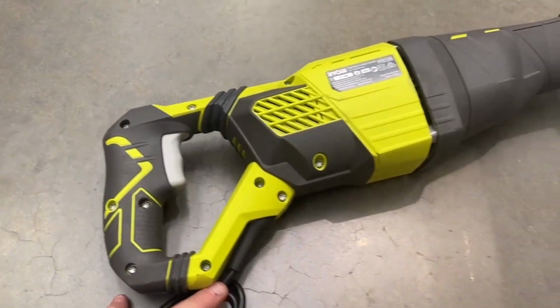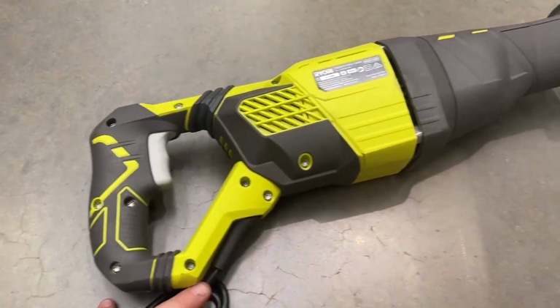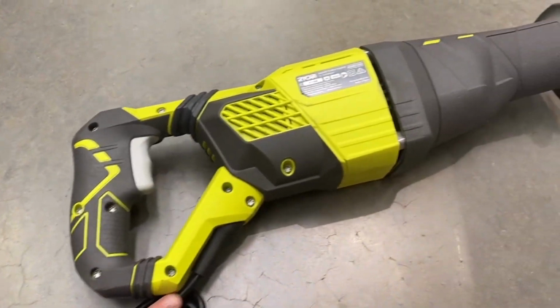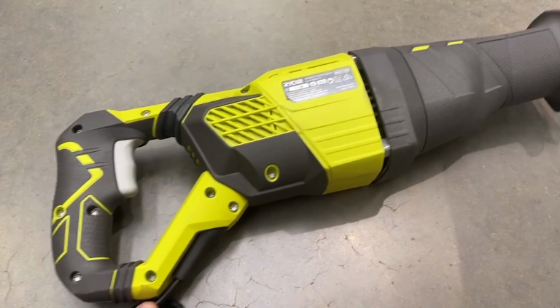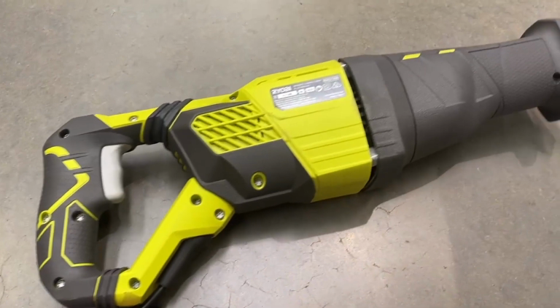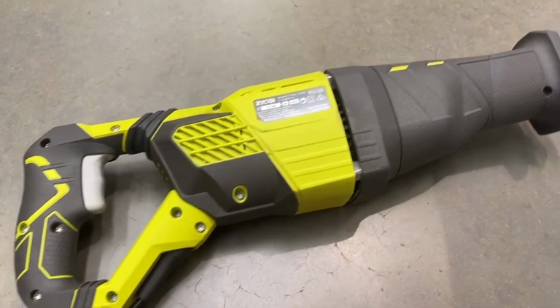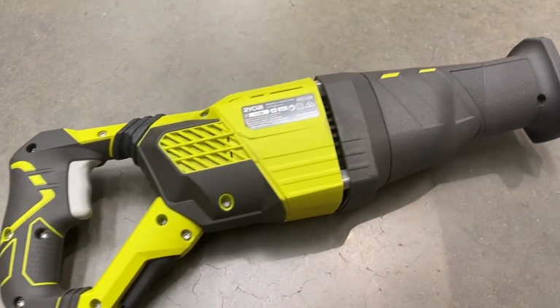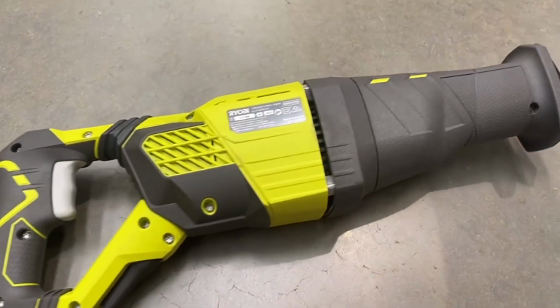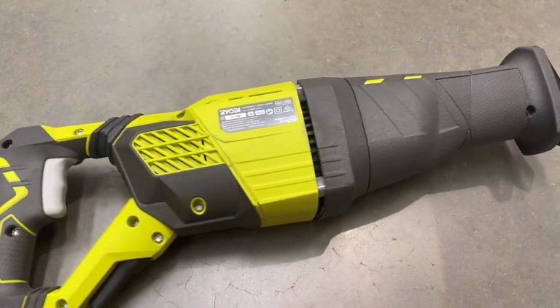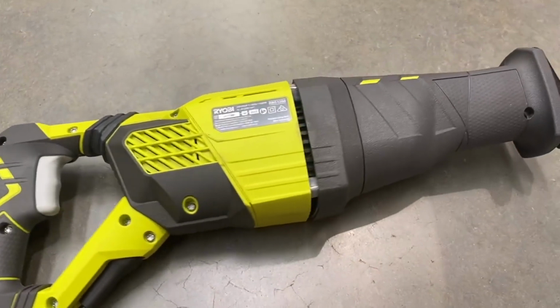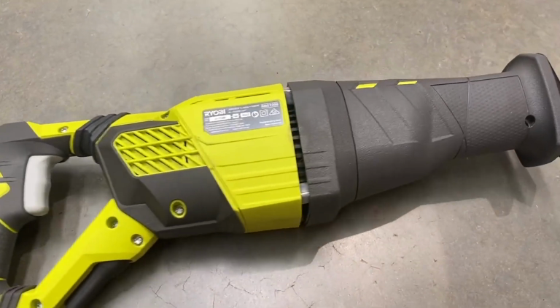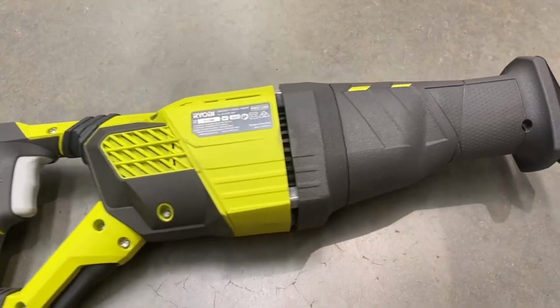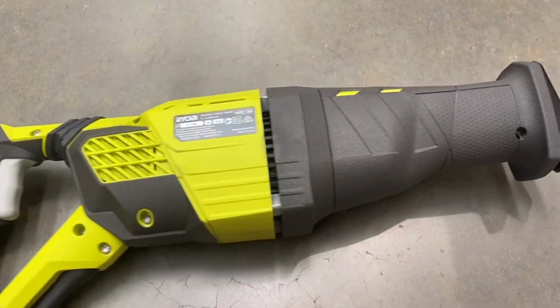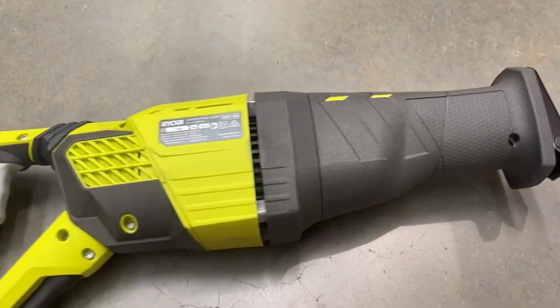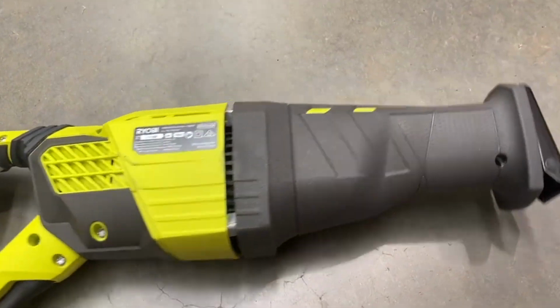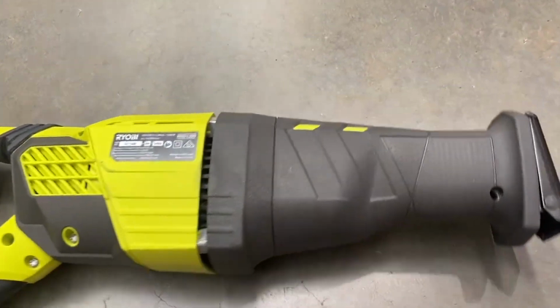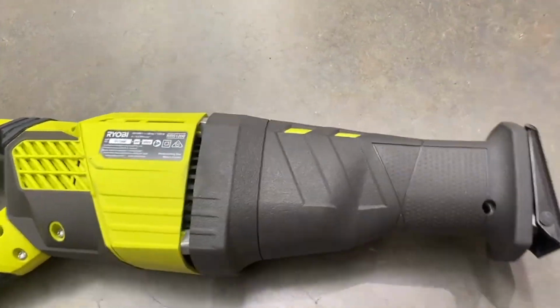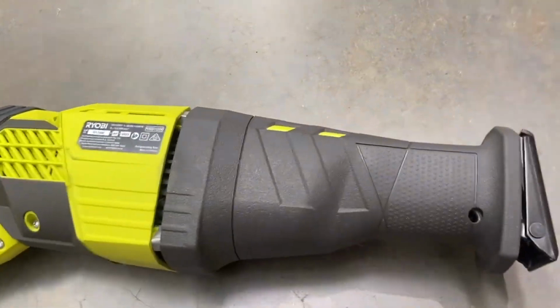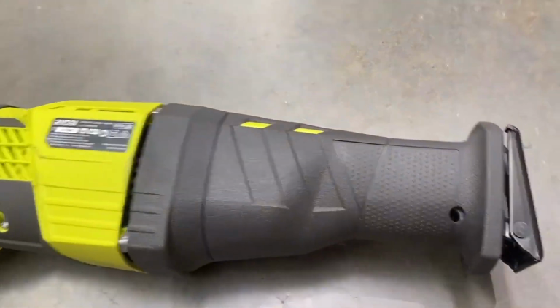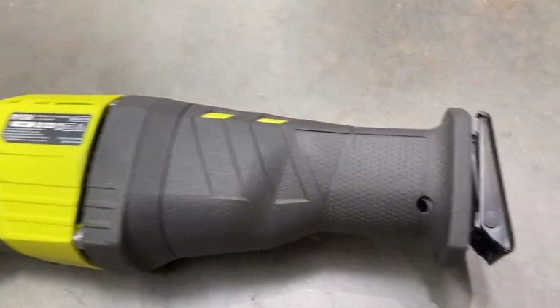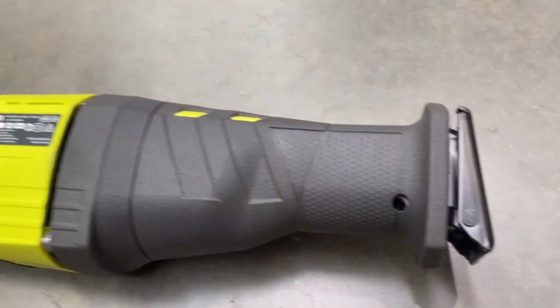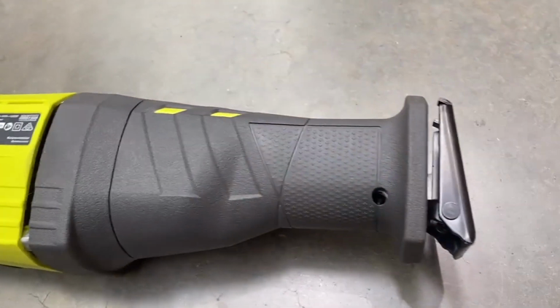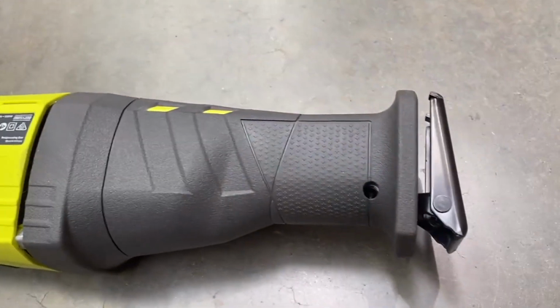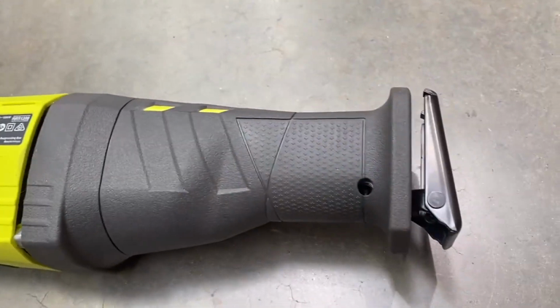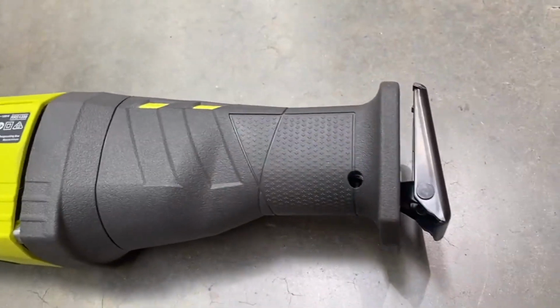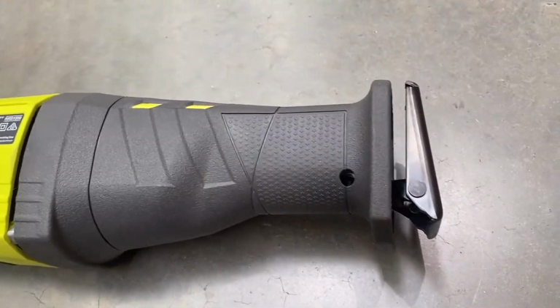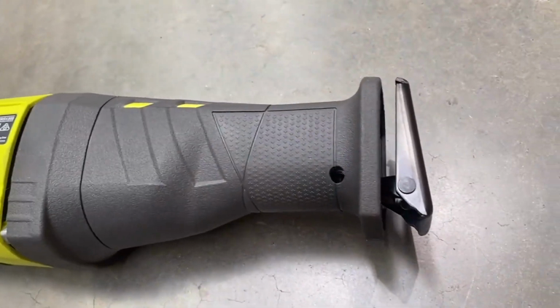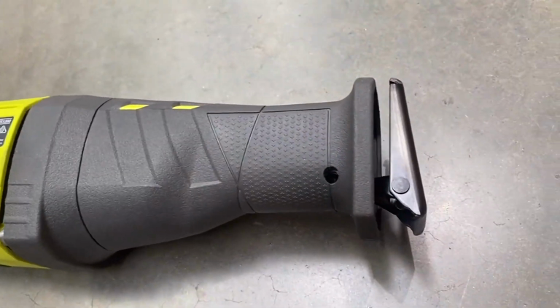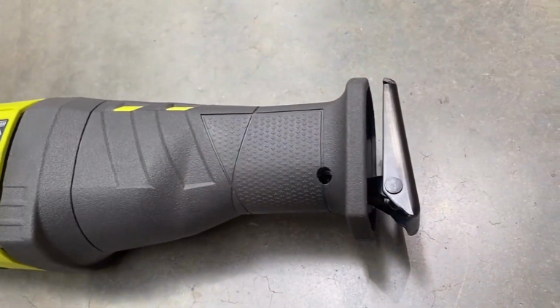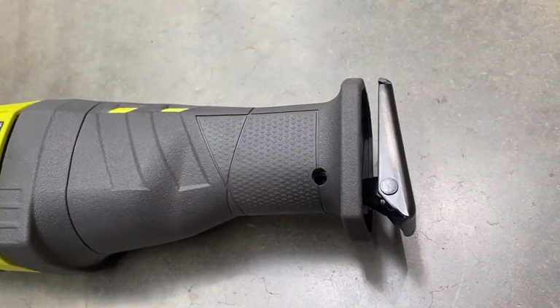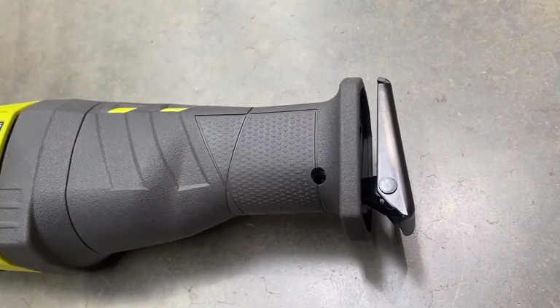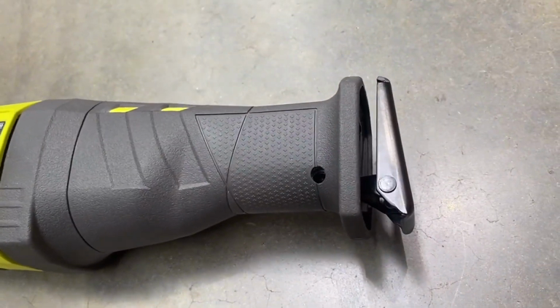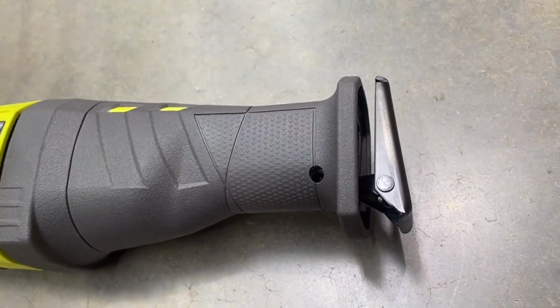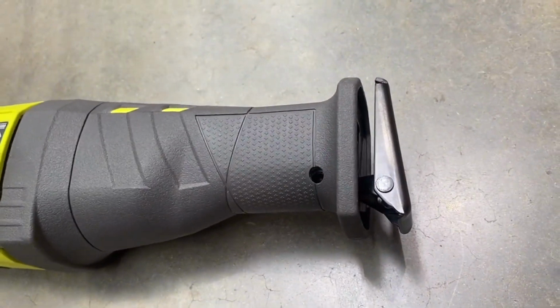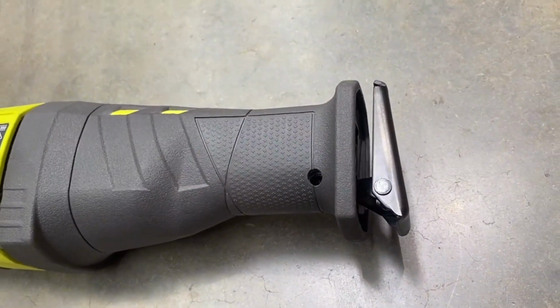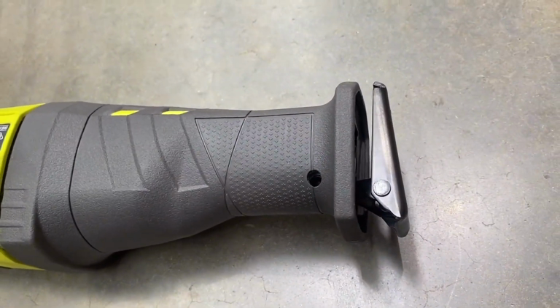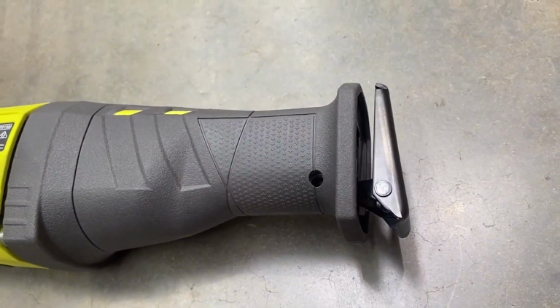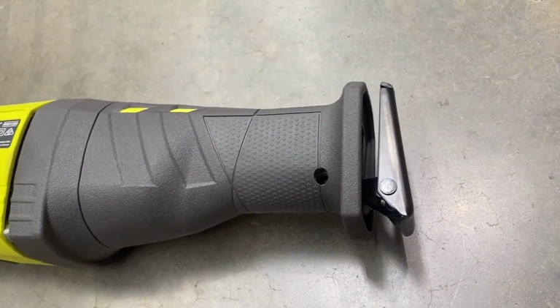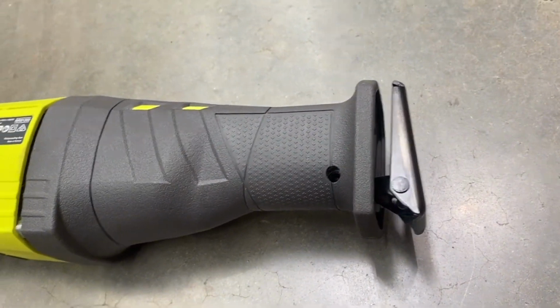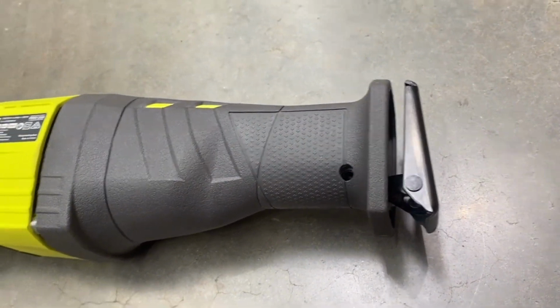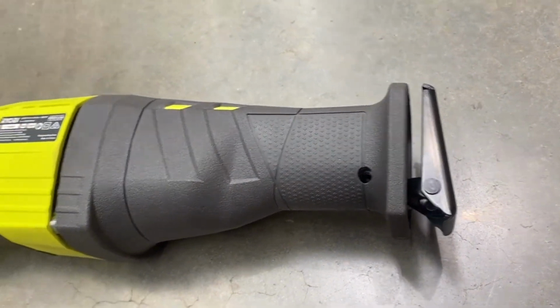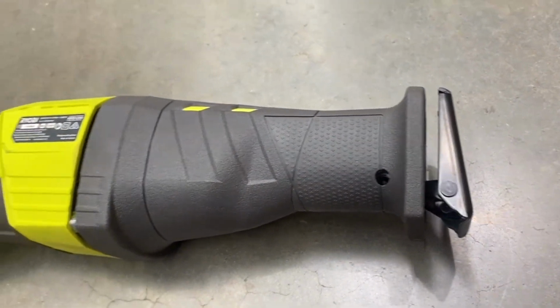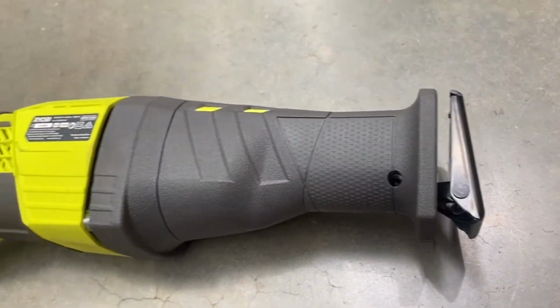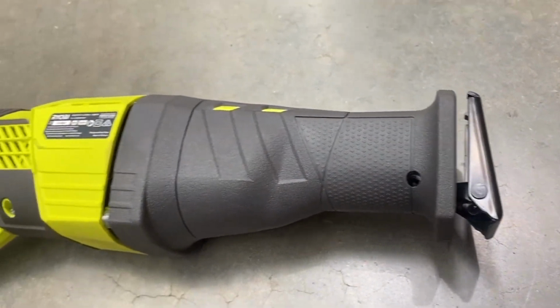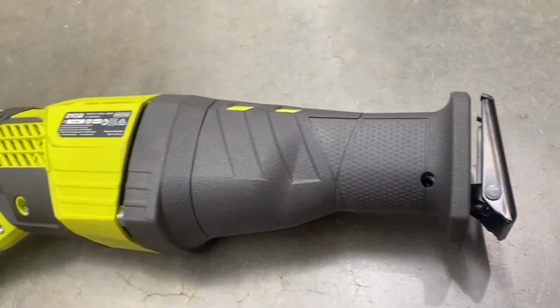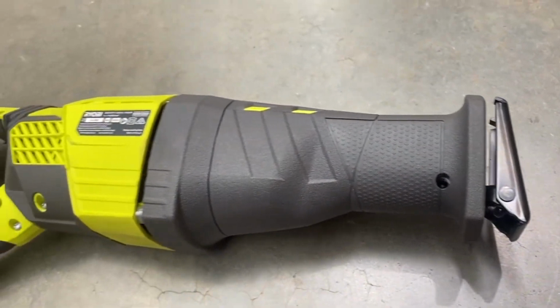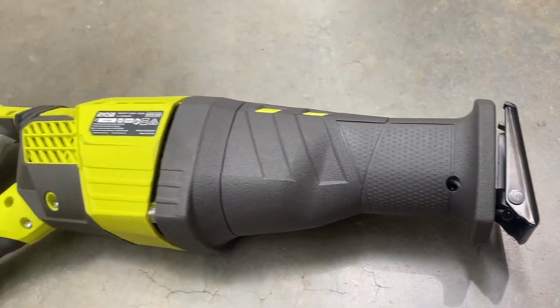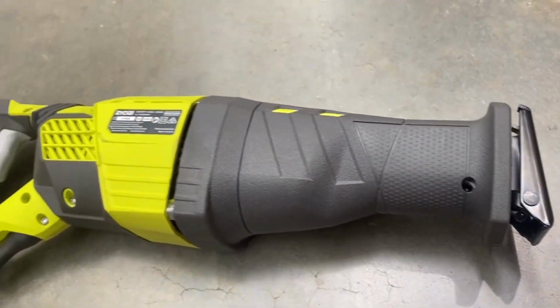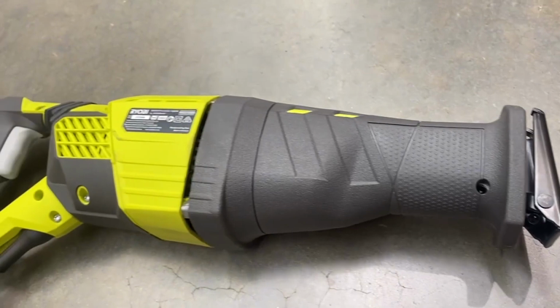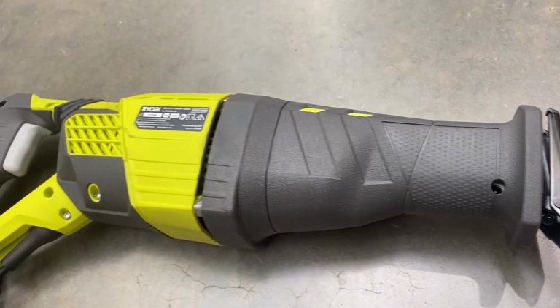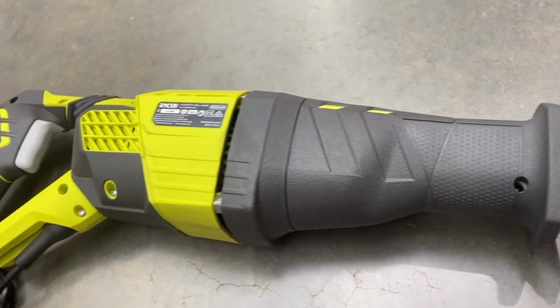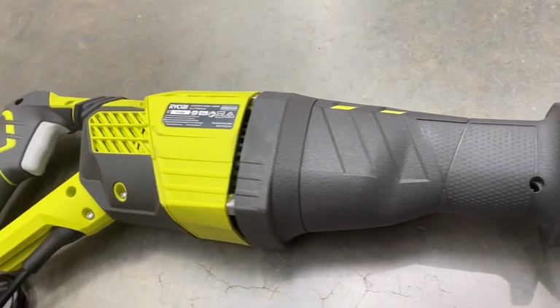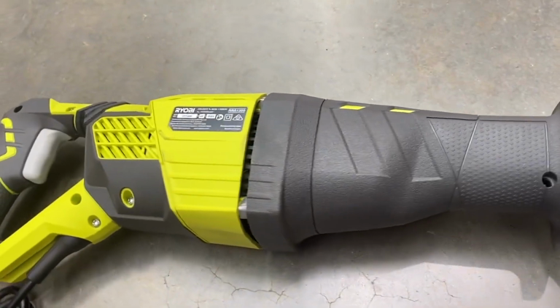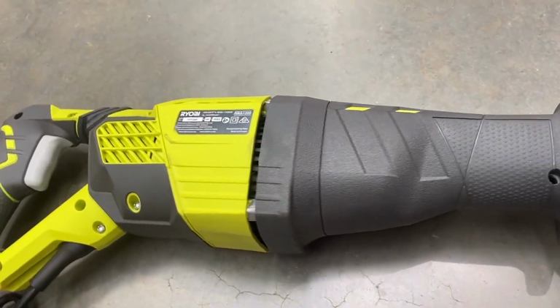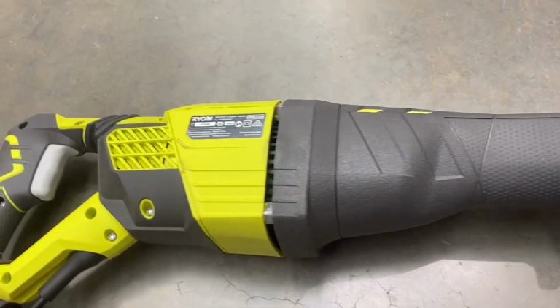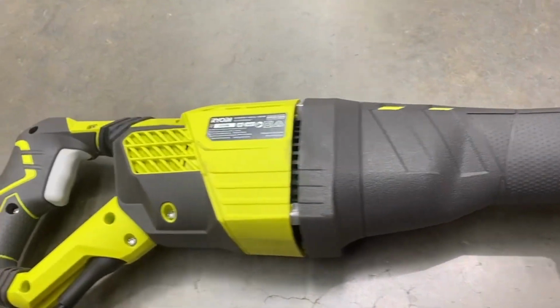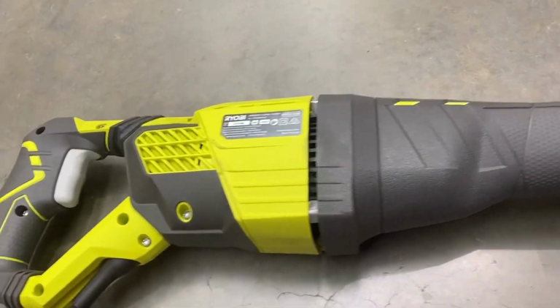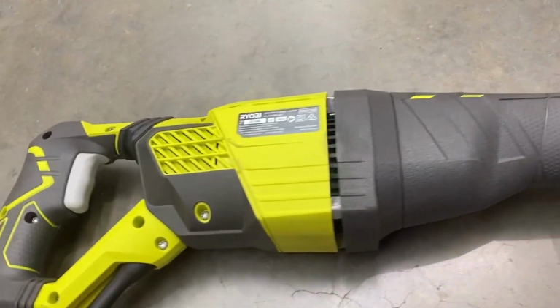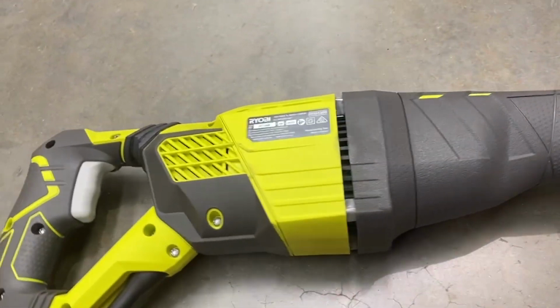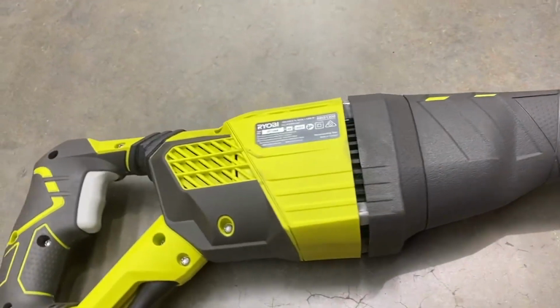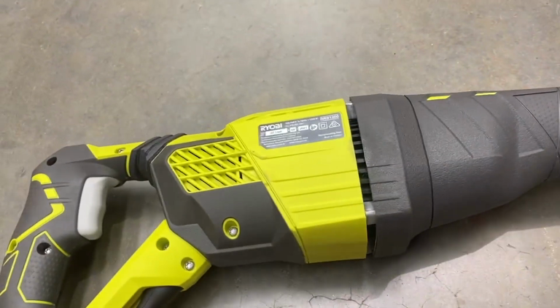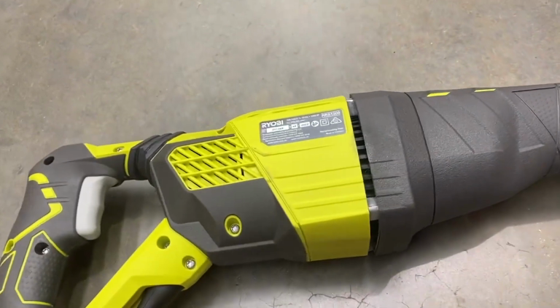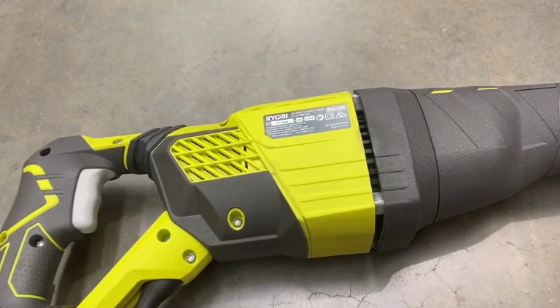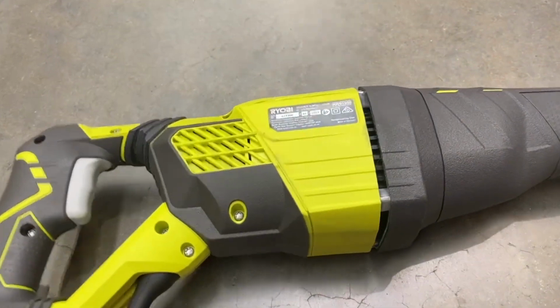Ryobi's been around since around 1943, started with die-cast products, and they just have a reputation for durability.